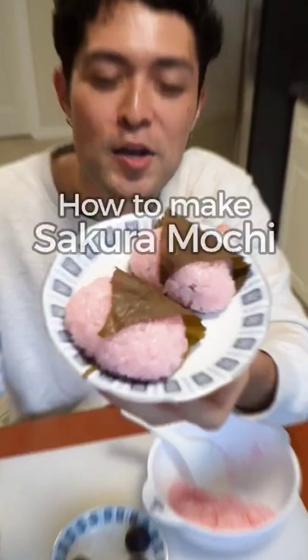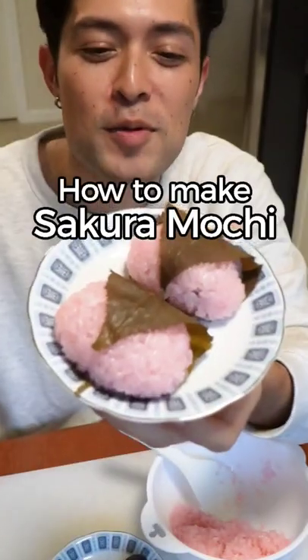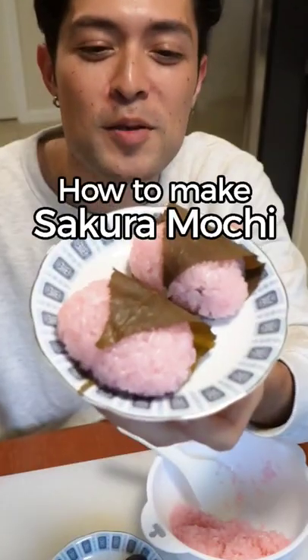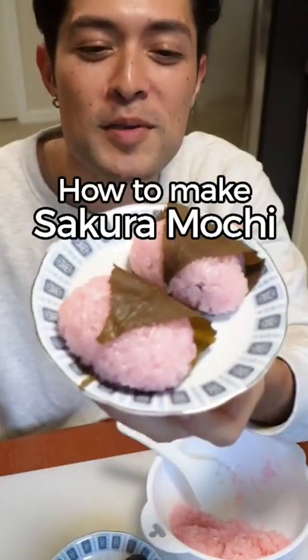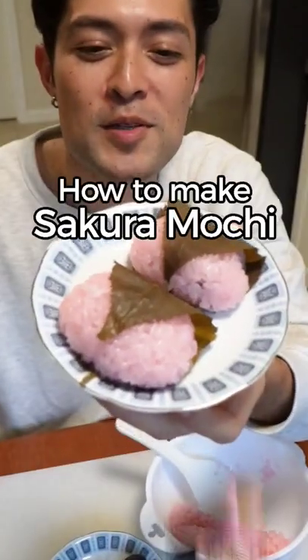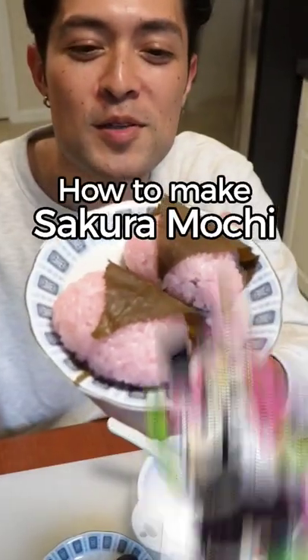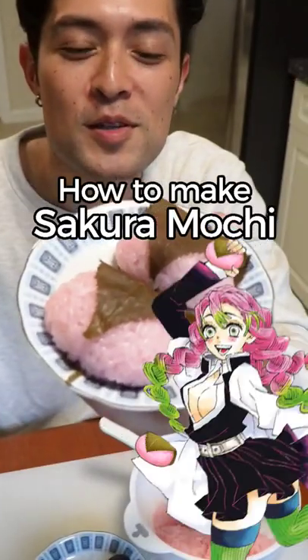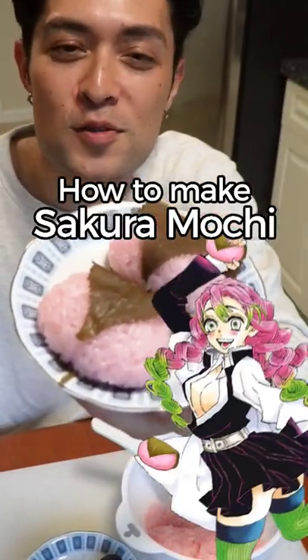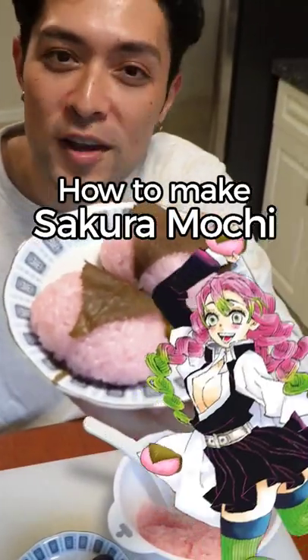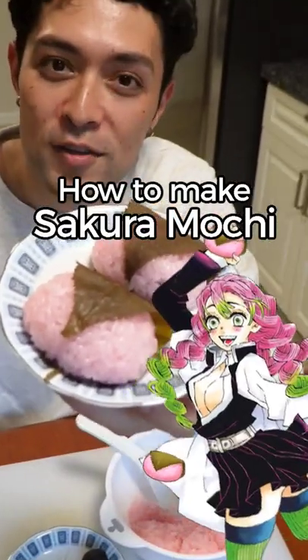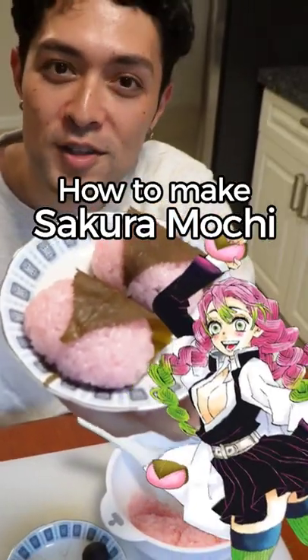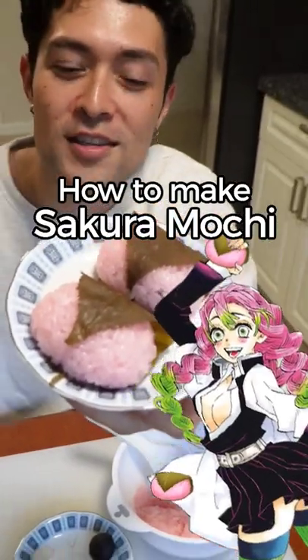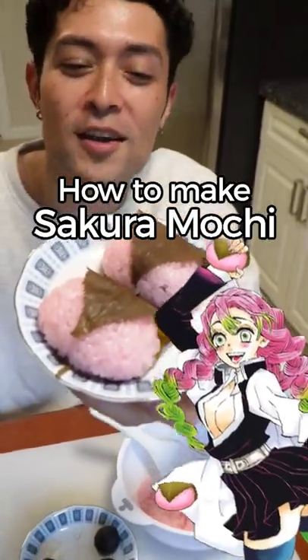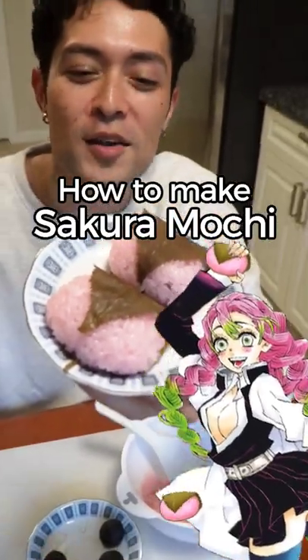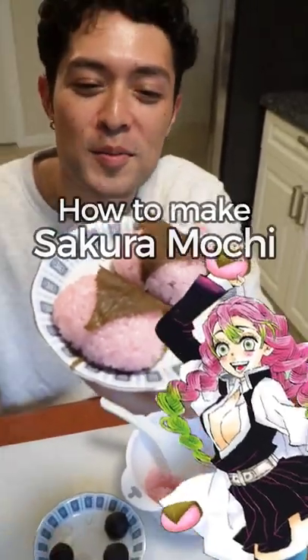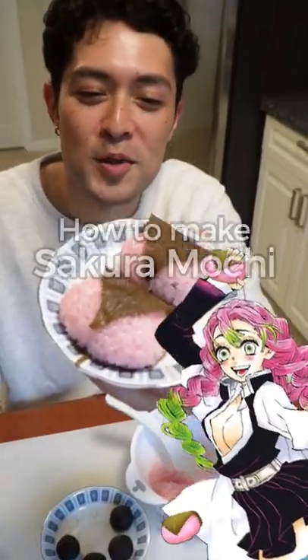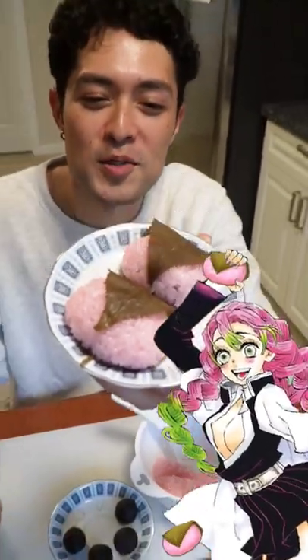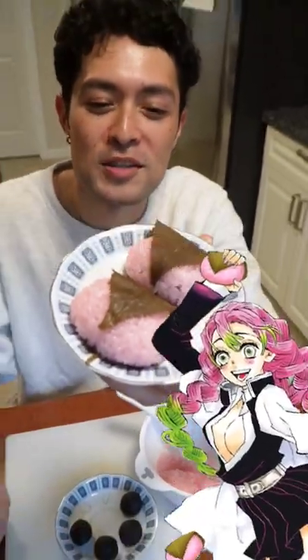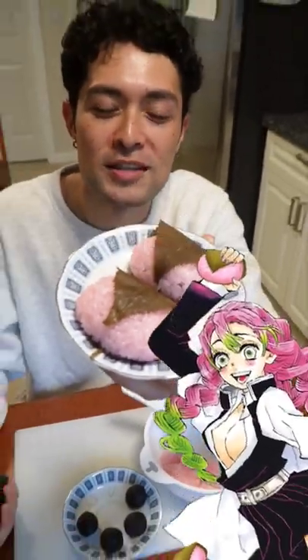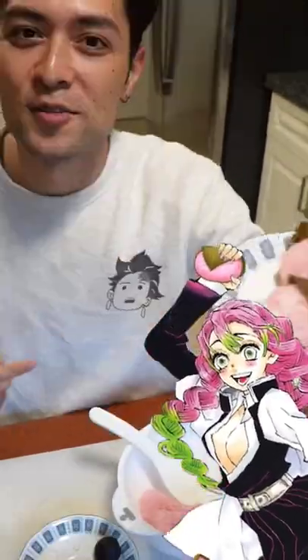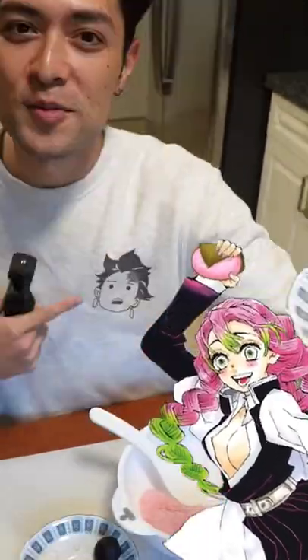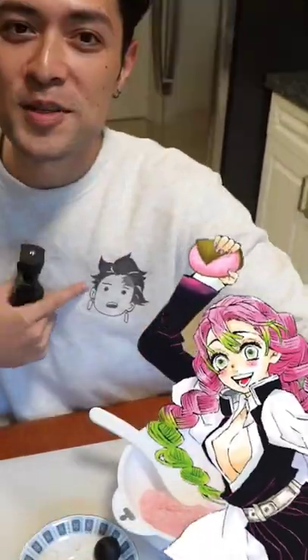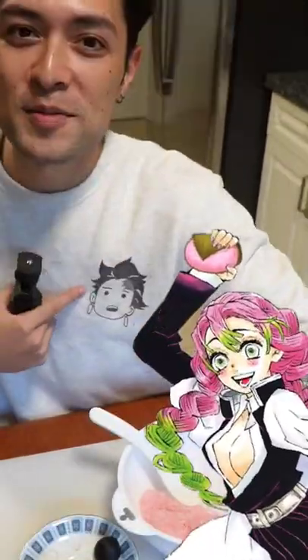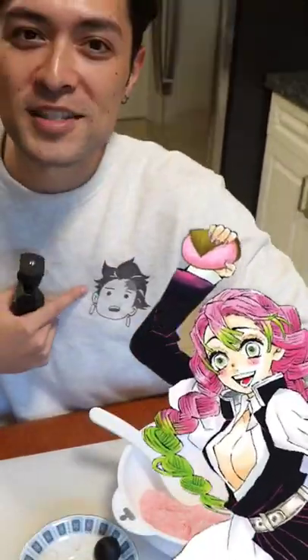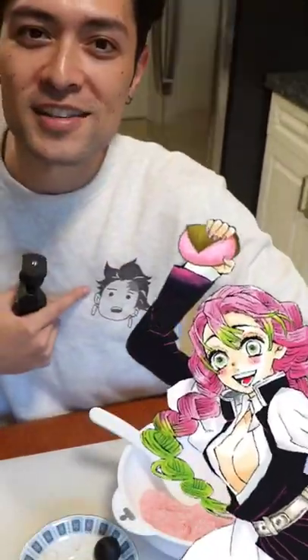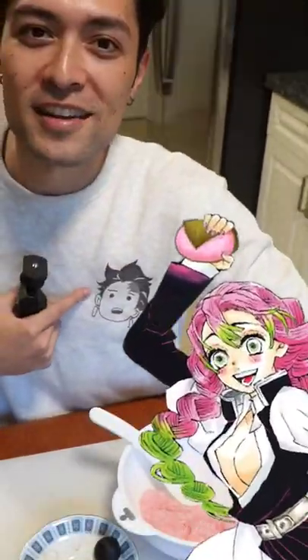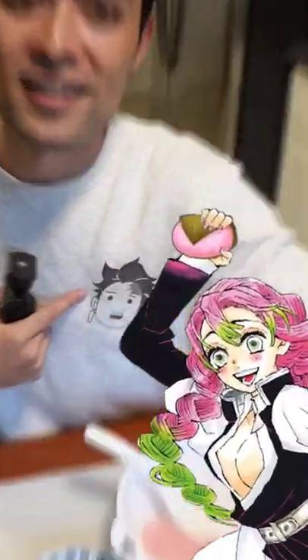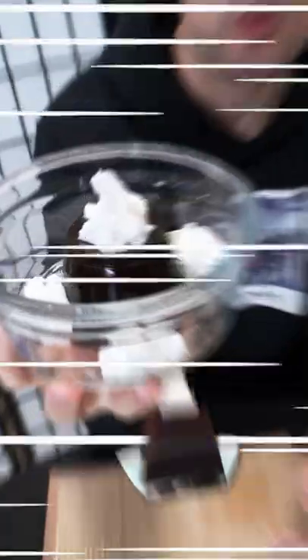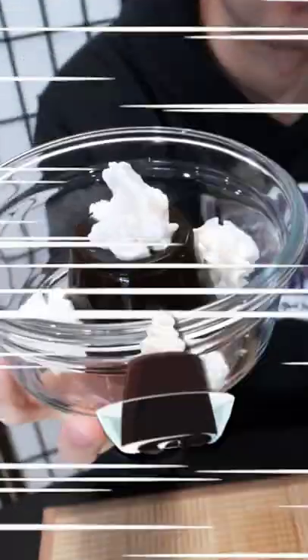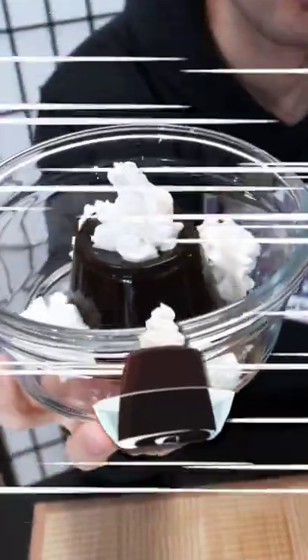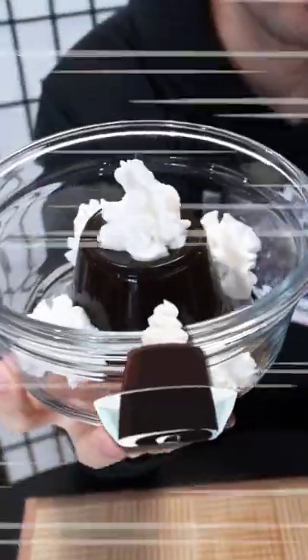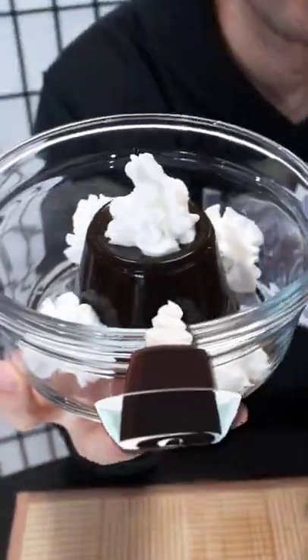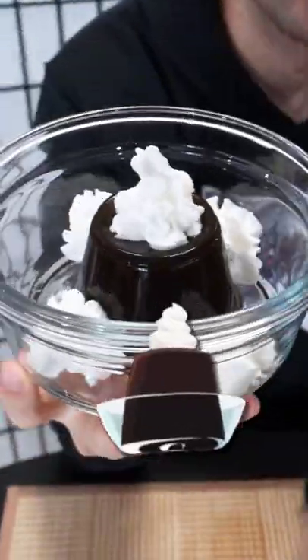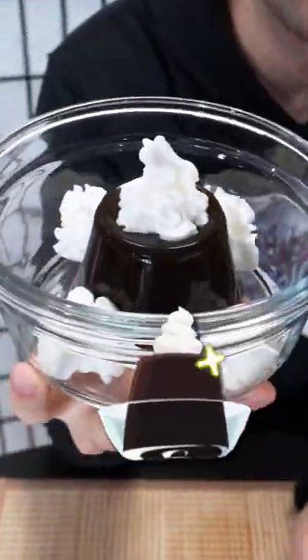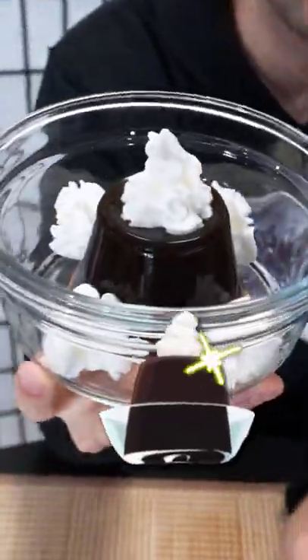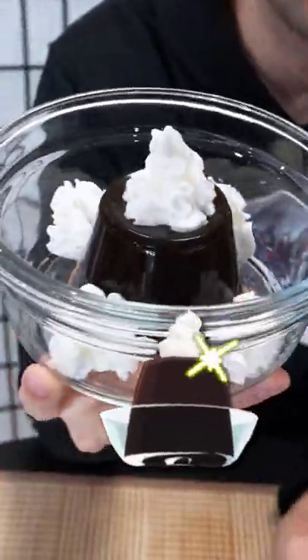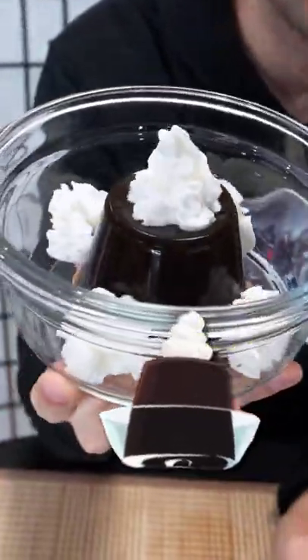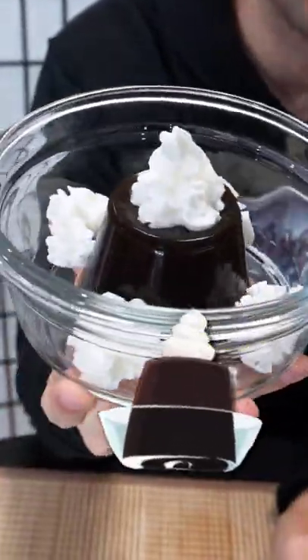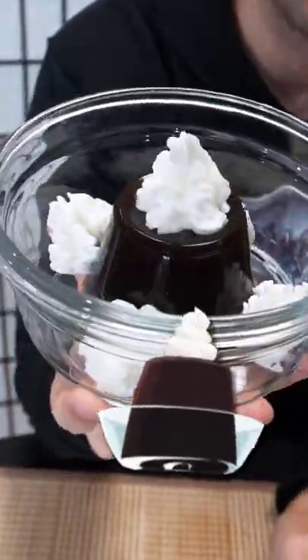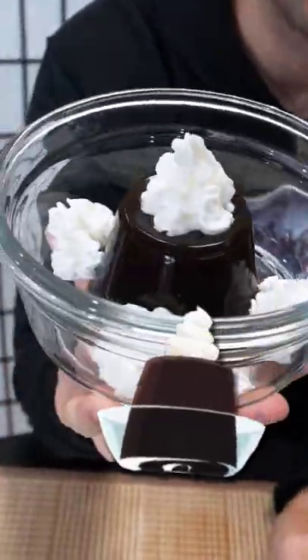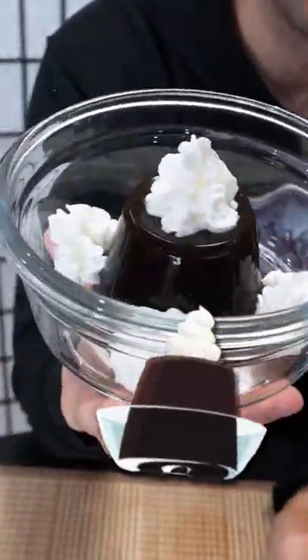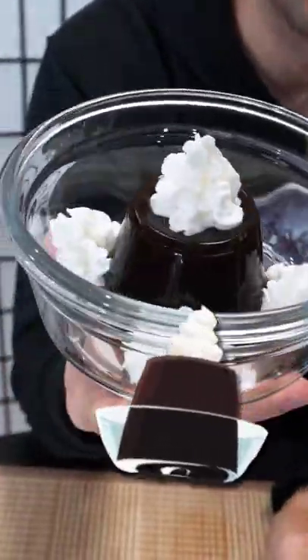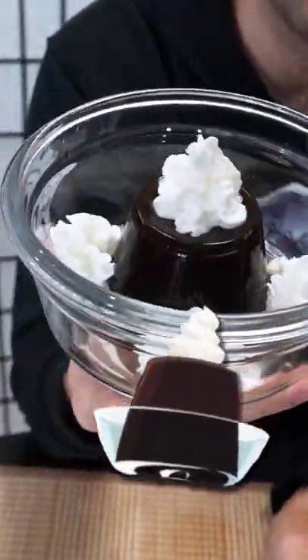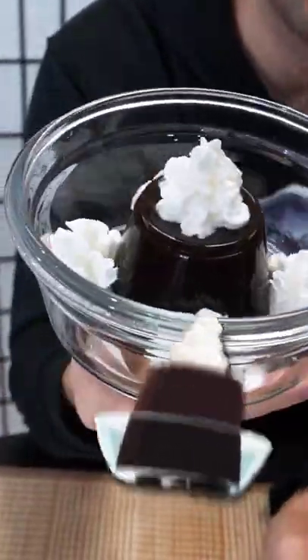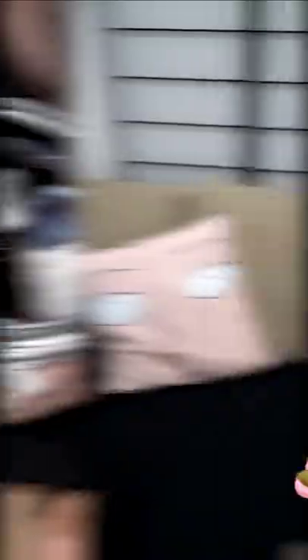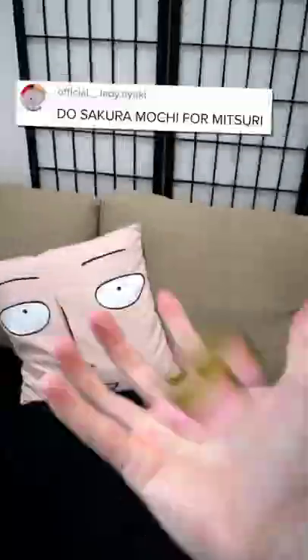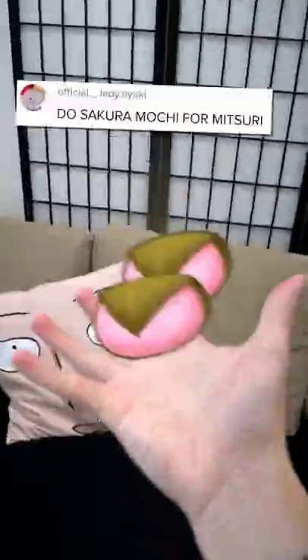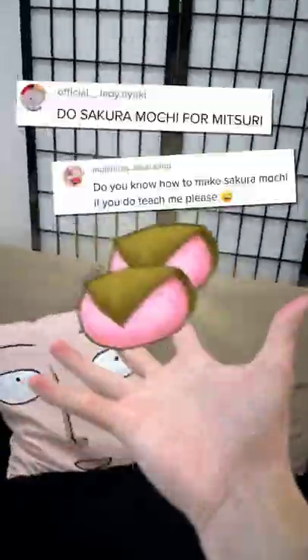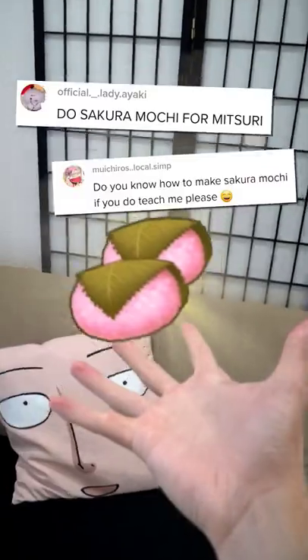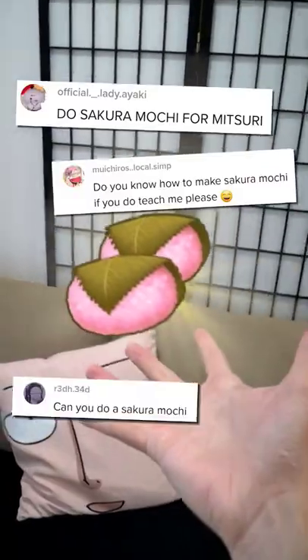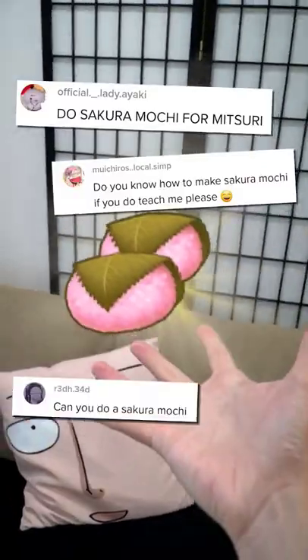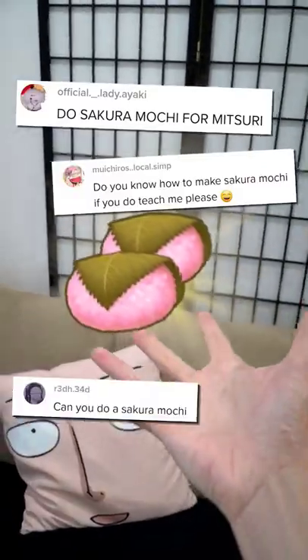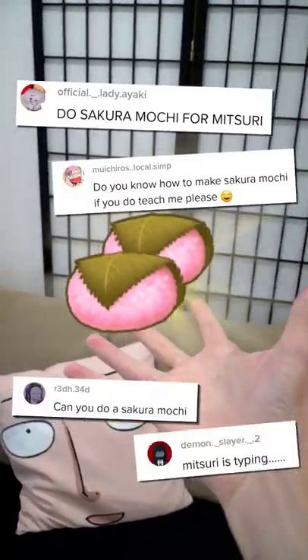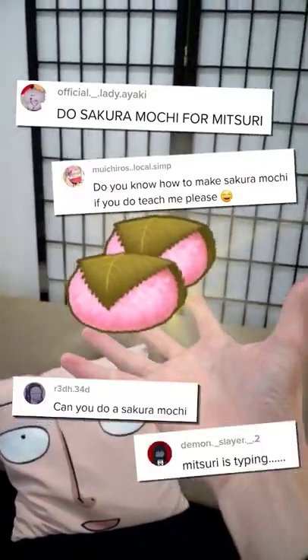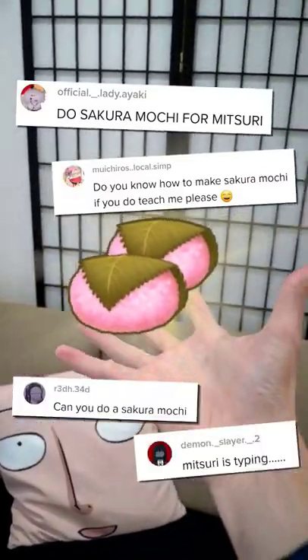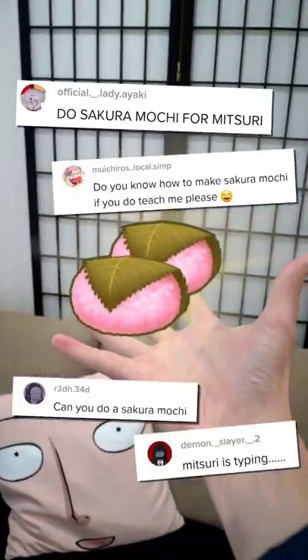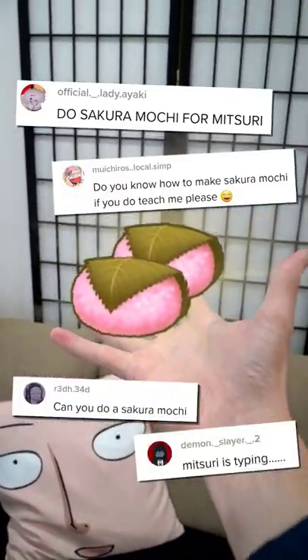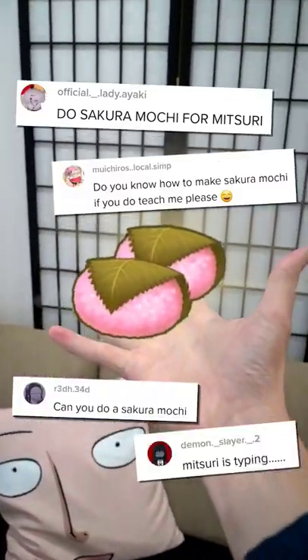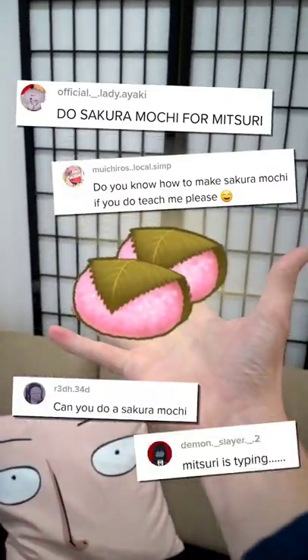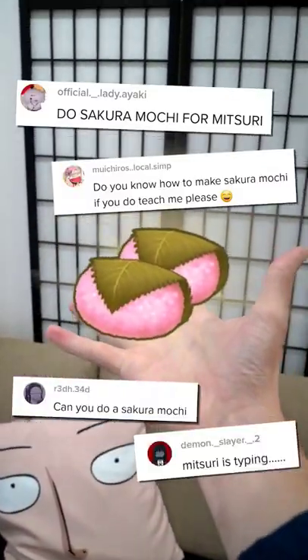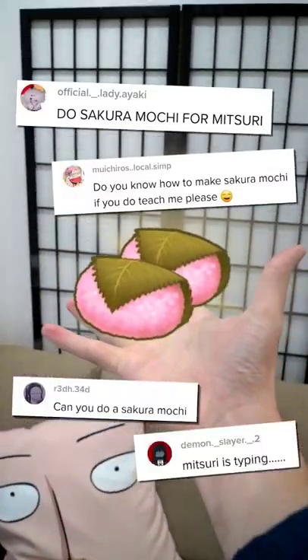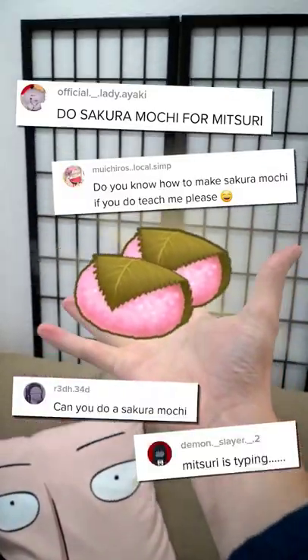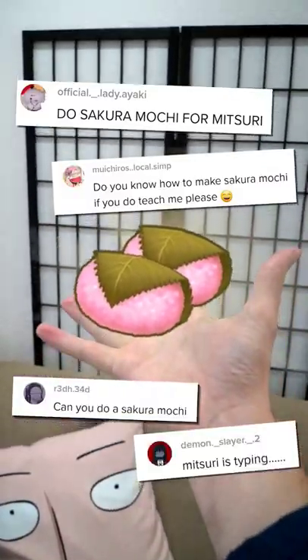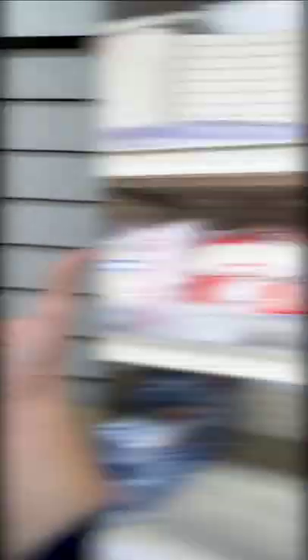Mitsuri's favorite sakura mochi from Demon Slayer. Last time we made coffee jelly, but this time you guys wanted sakura mochi.